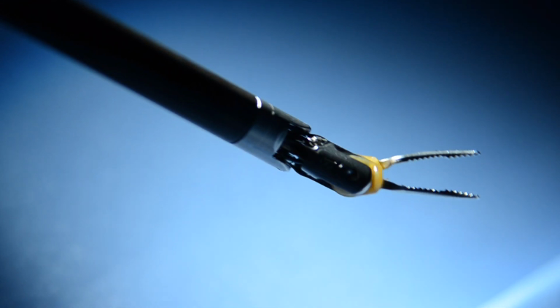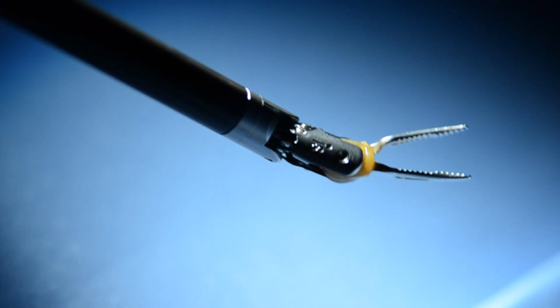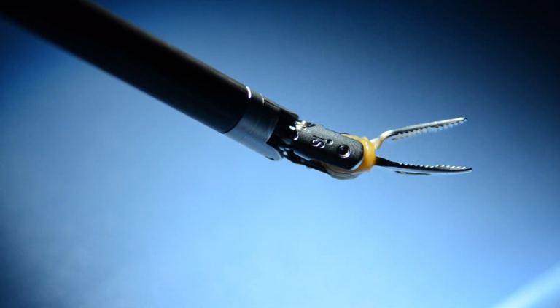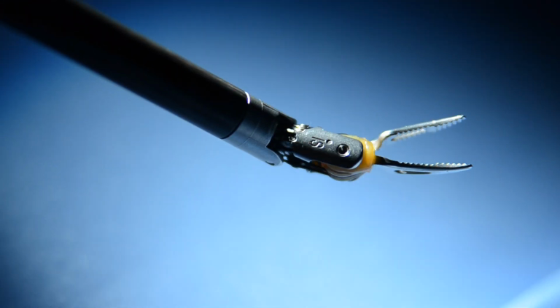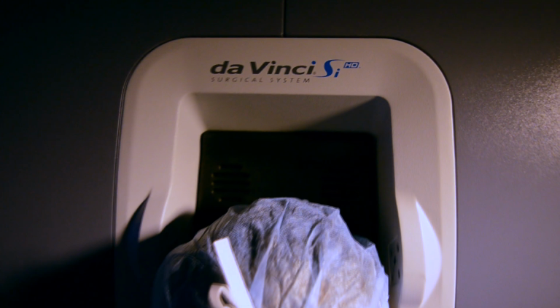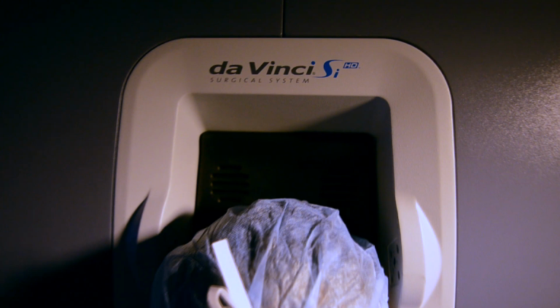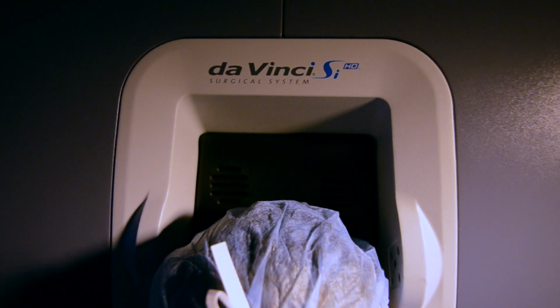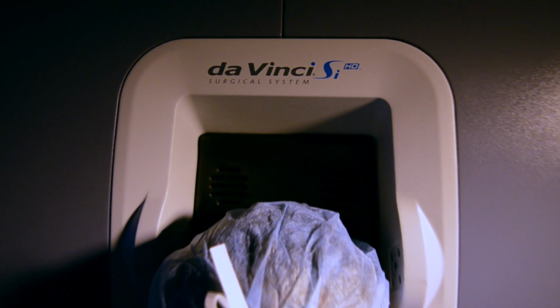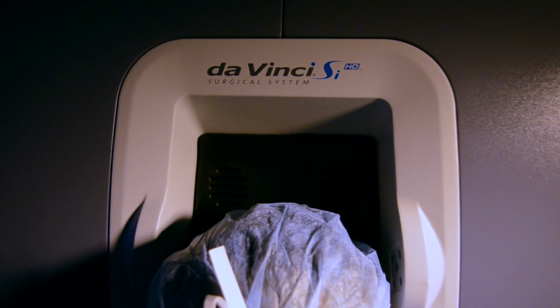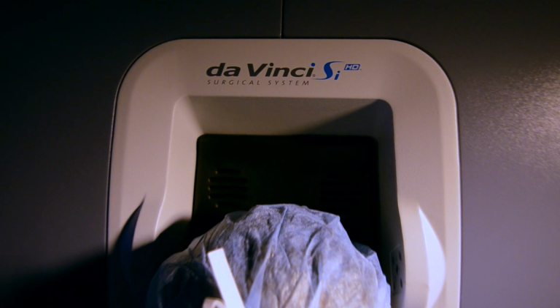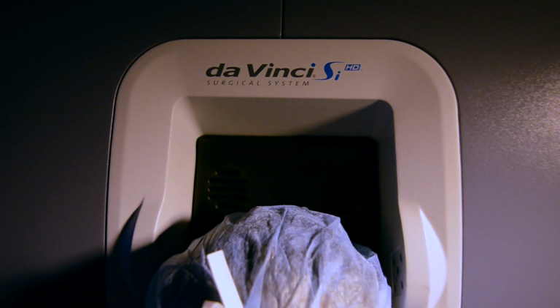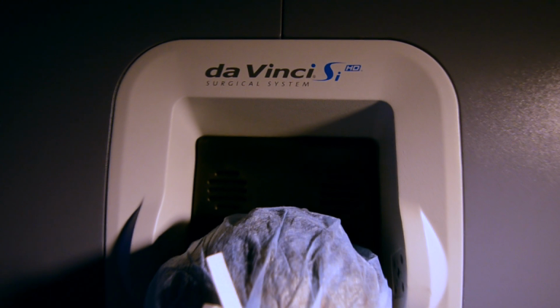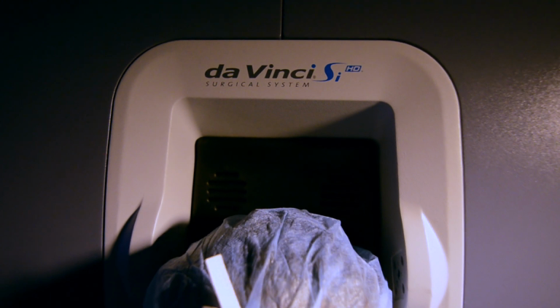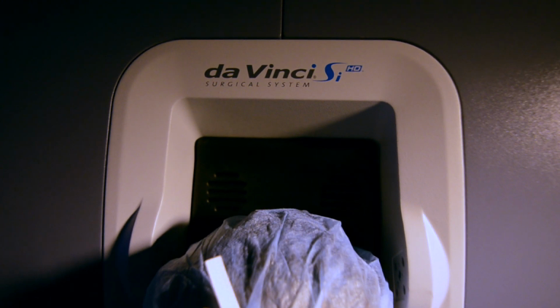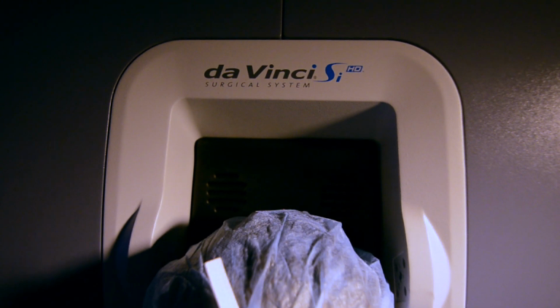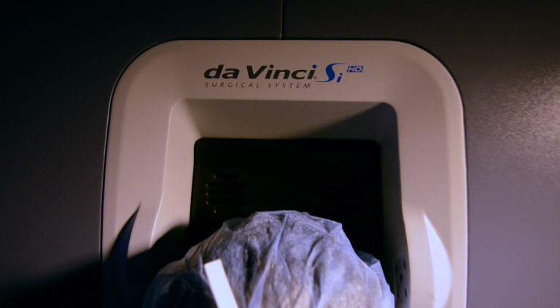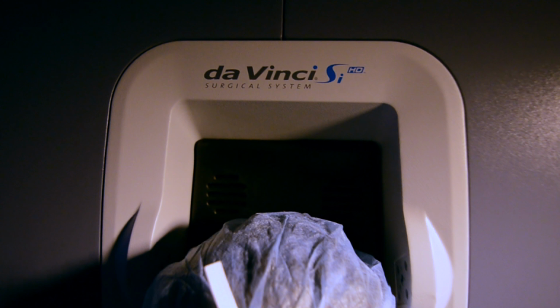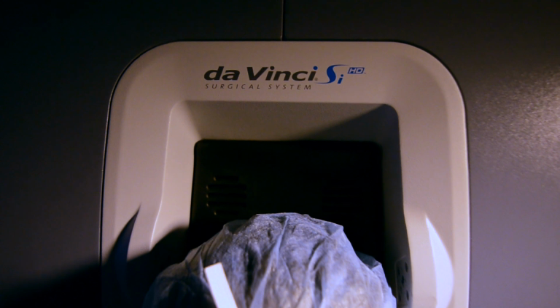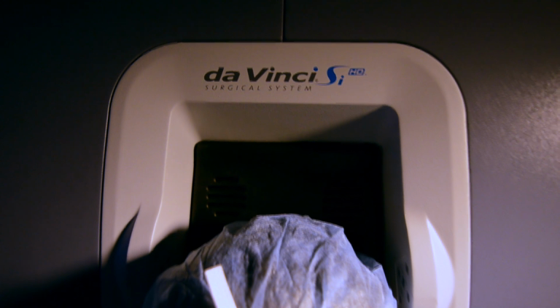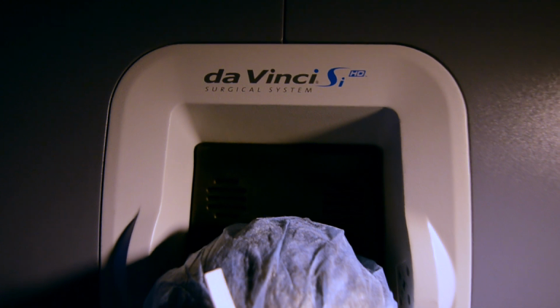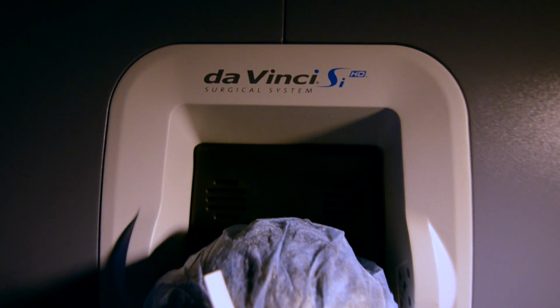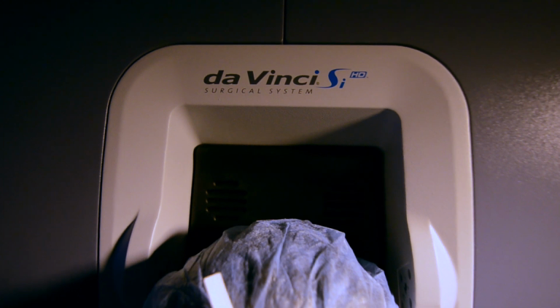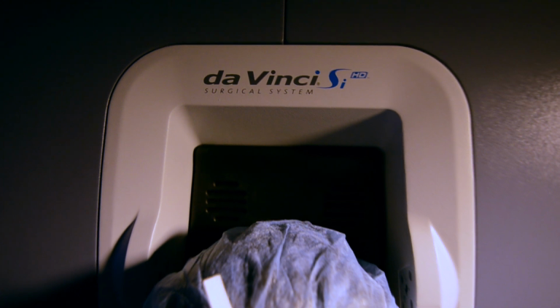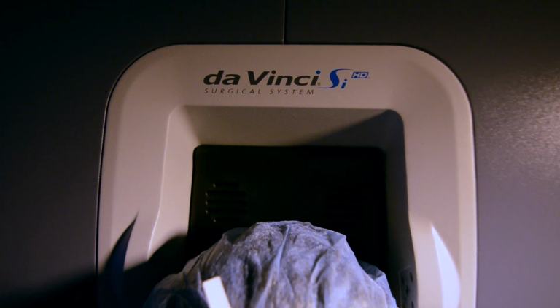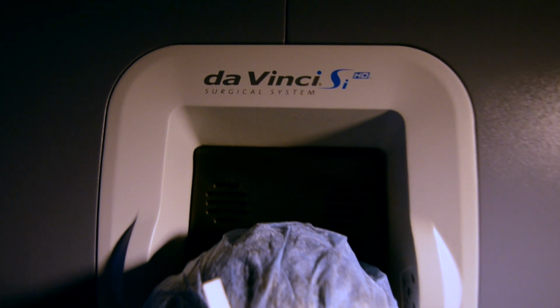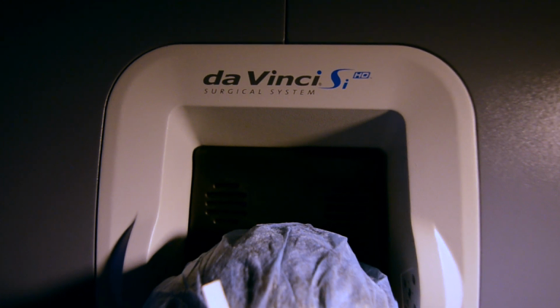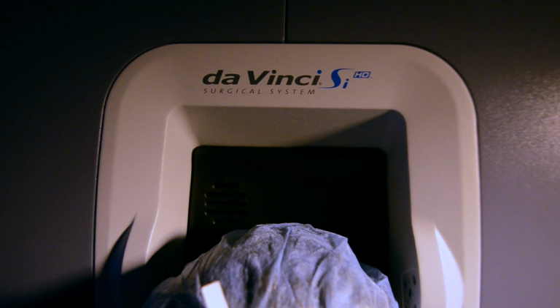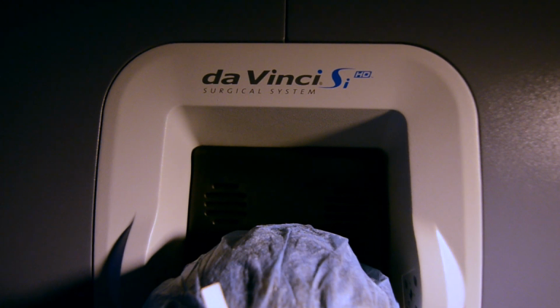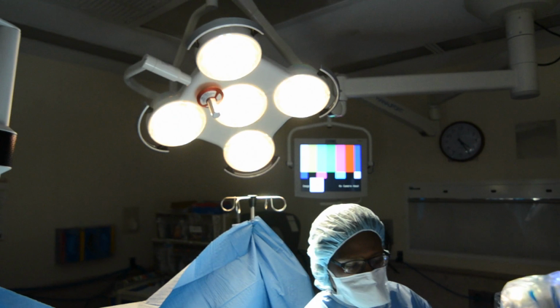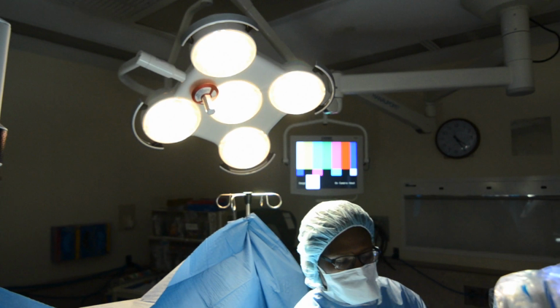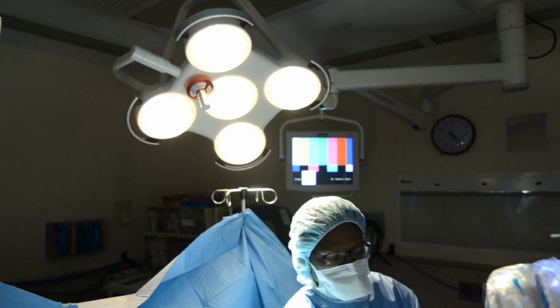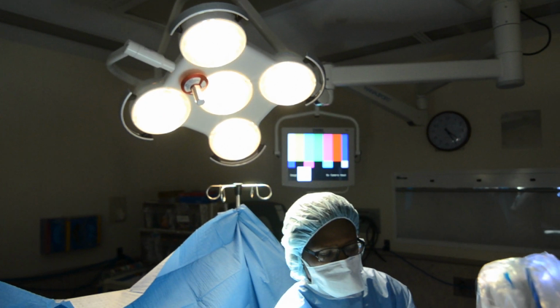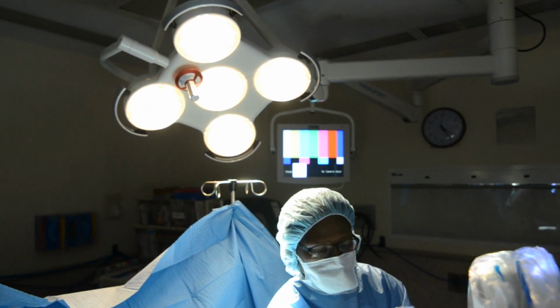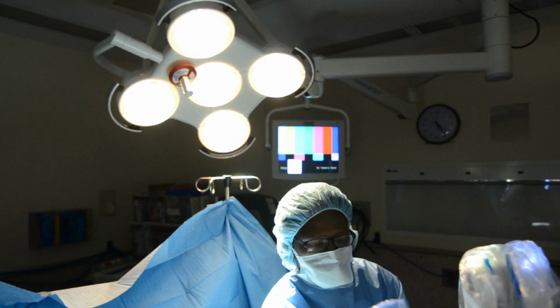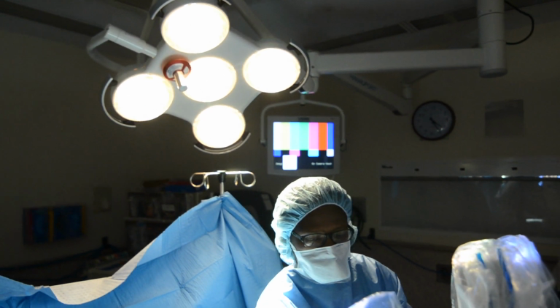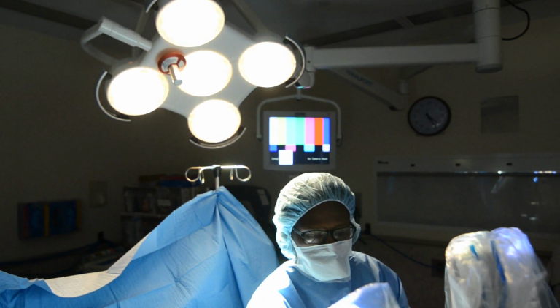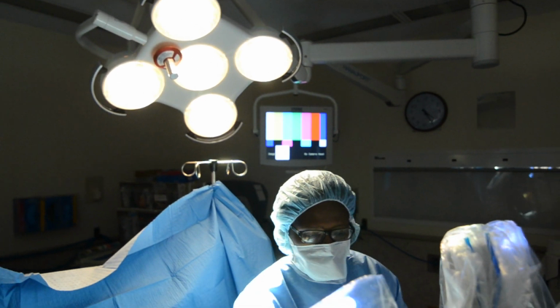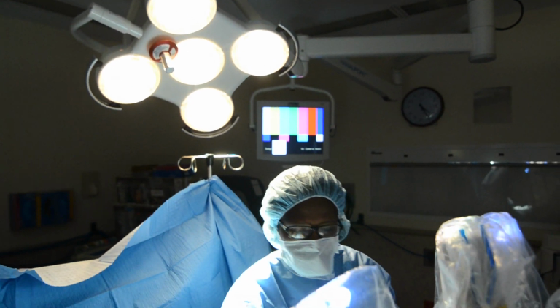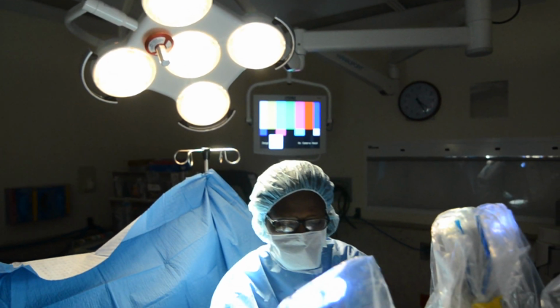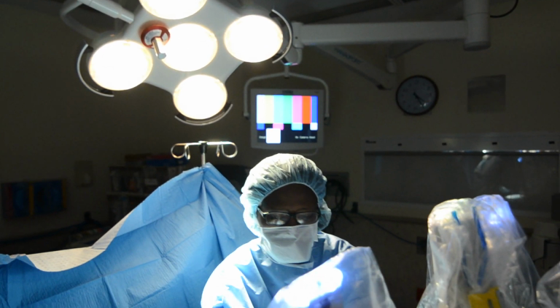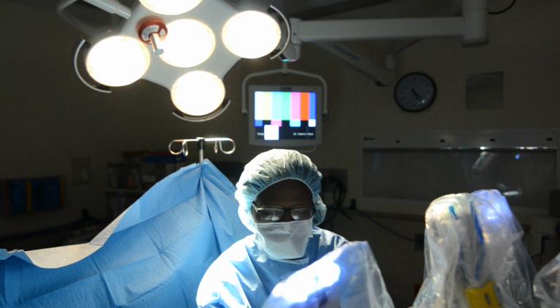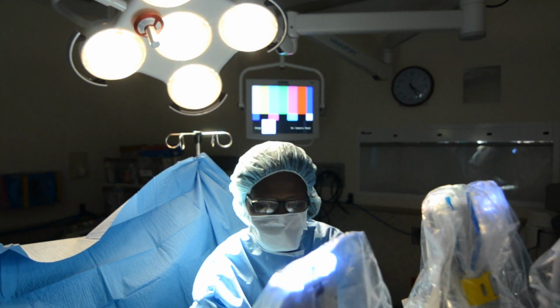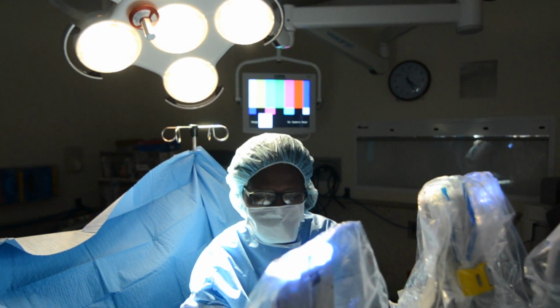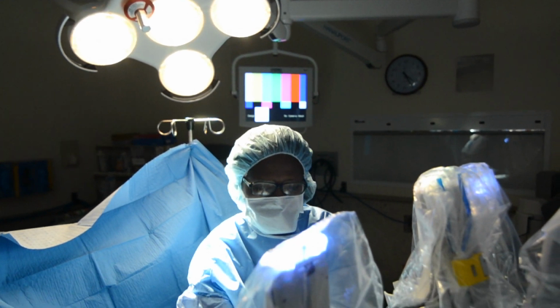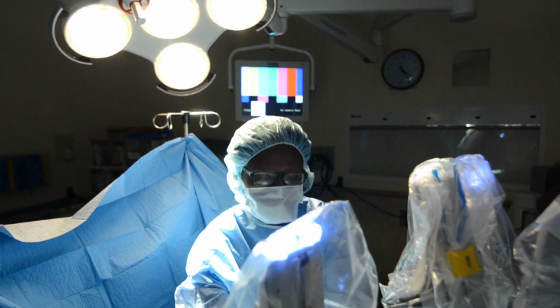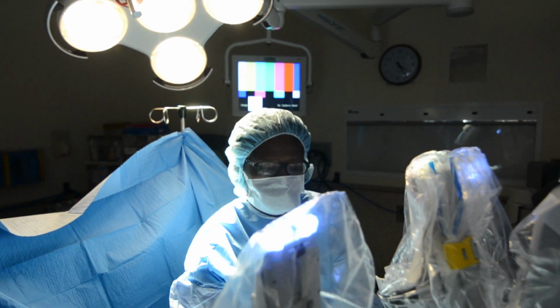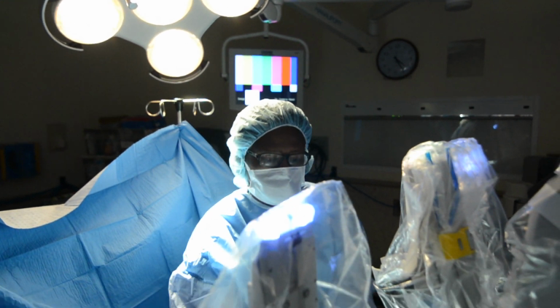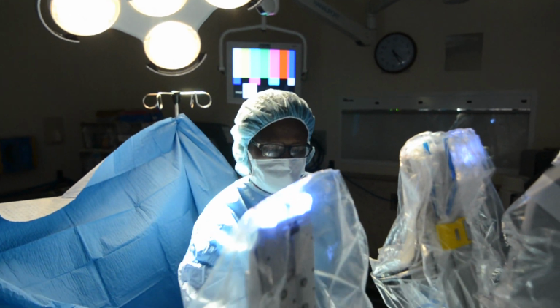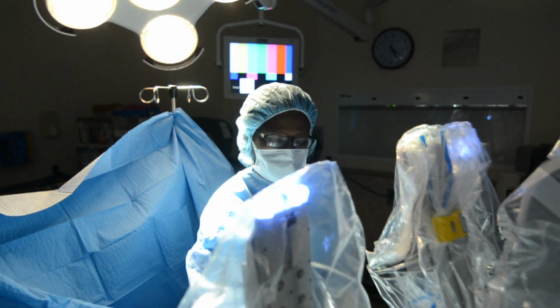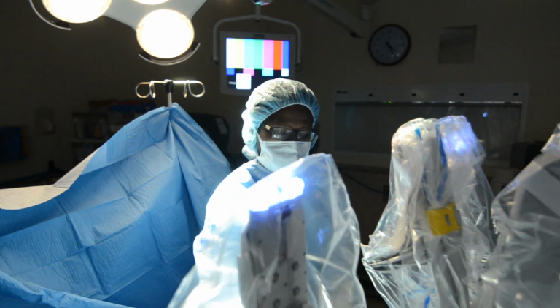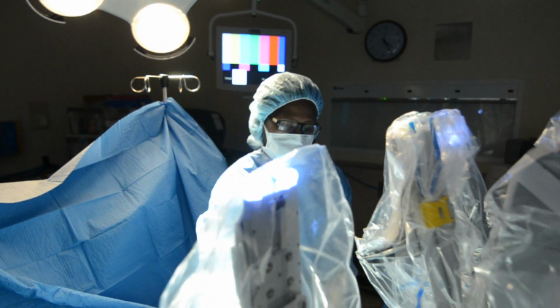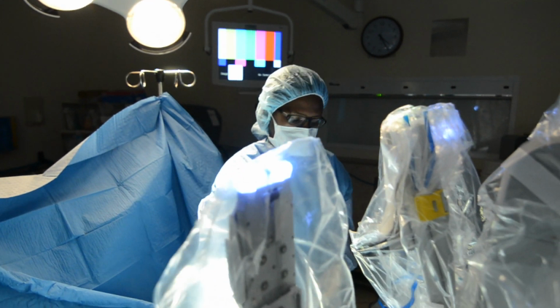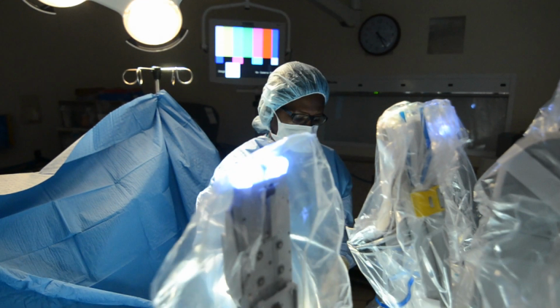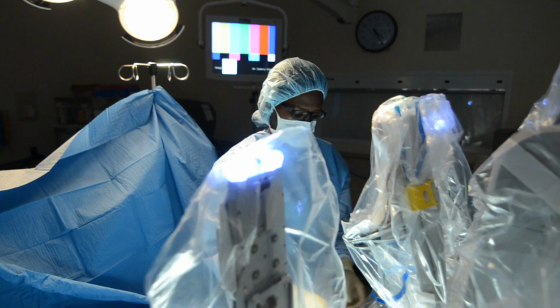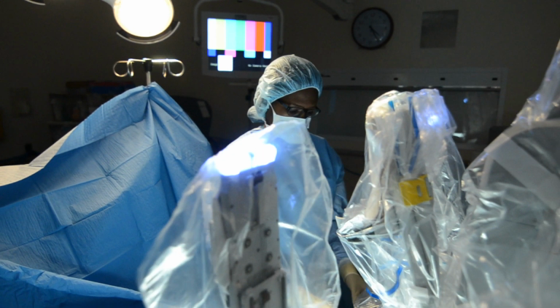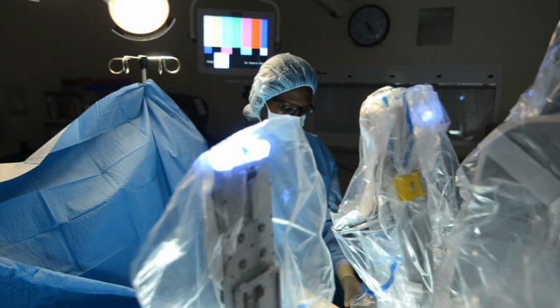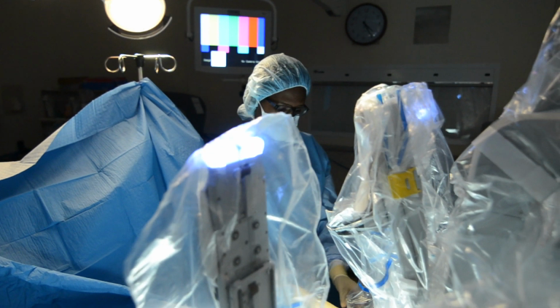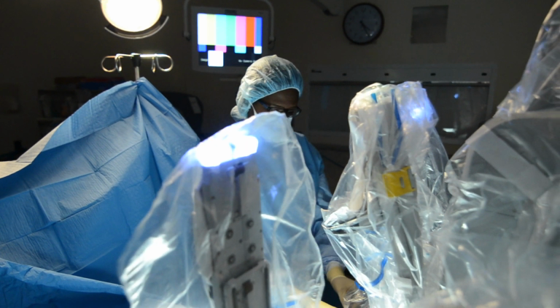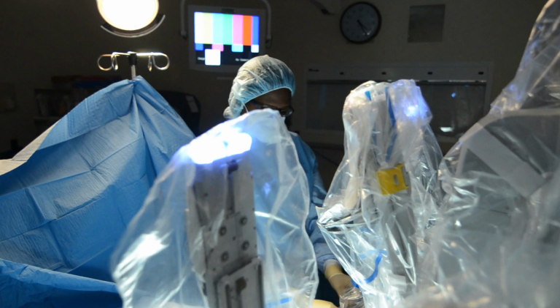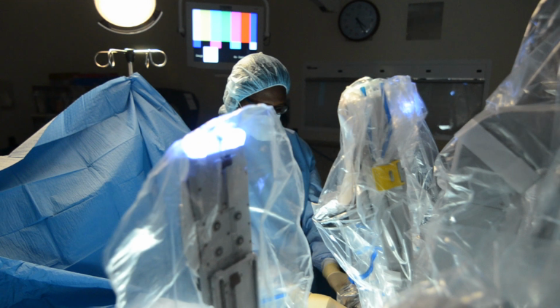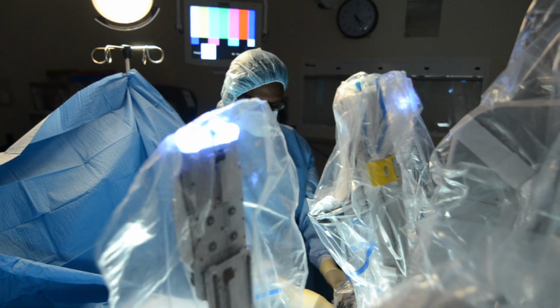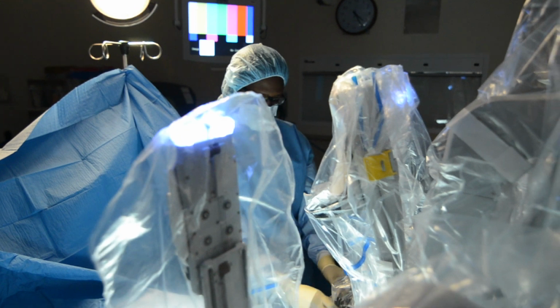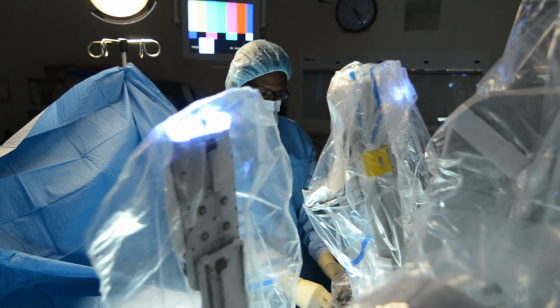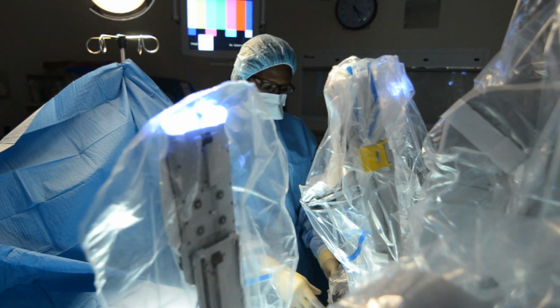The real benefit of the da Vinci surgical system that it brings to UConn is that we offer a new service to our community.